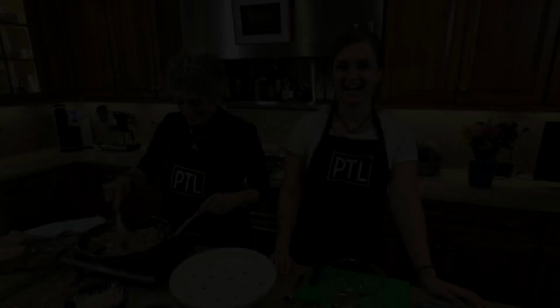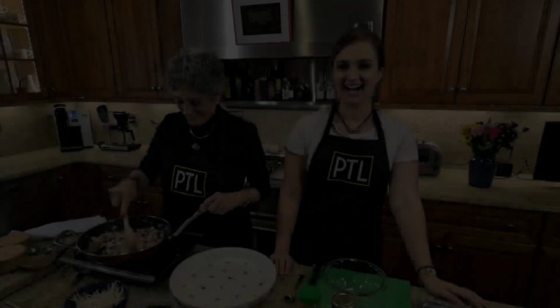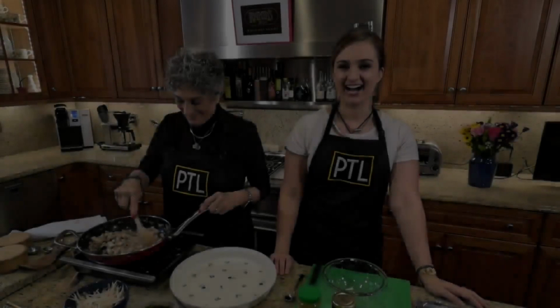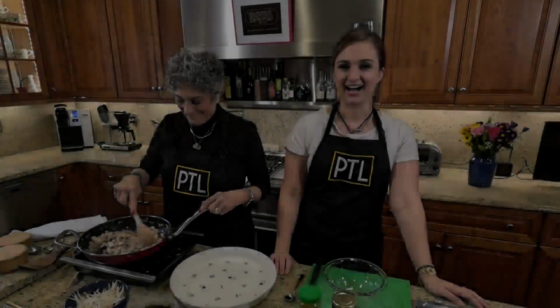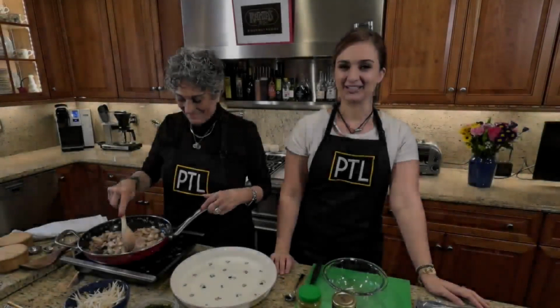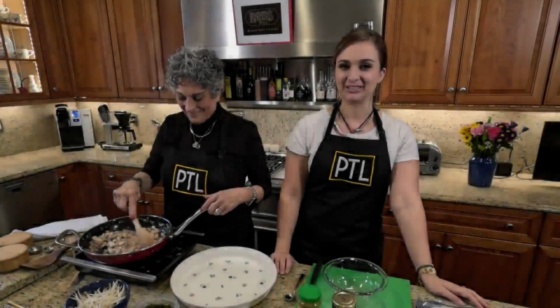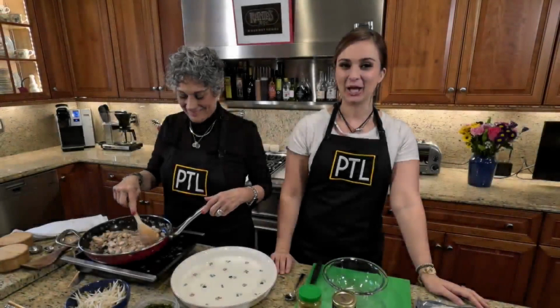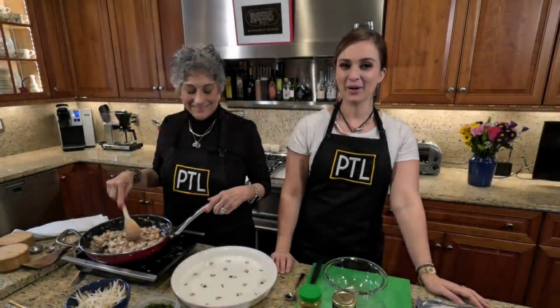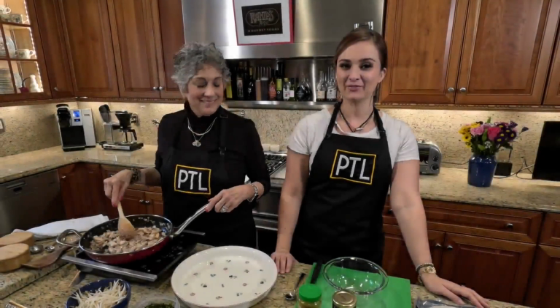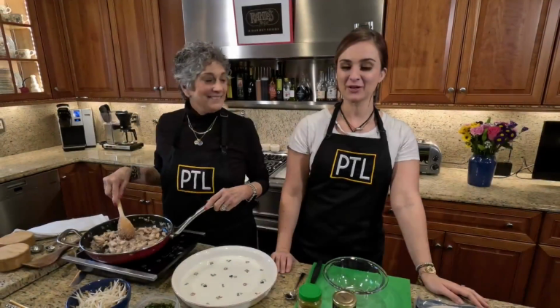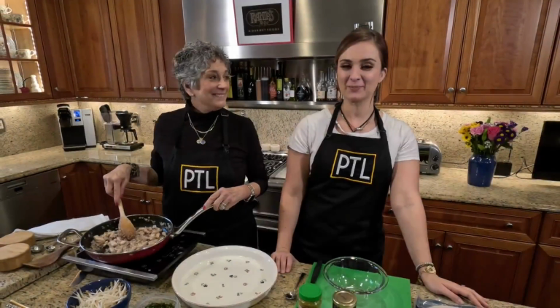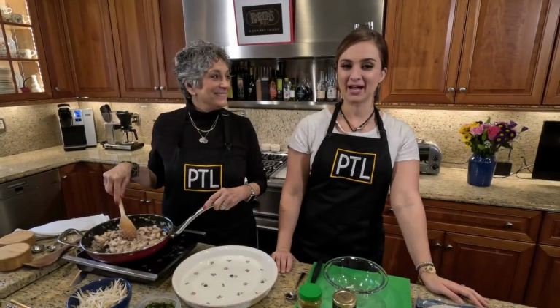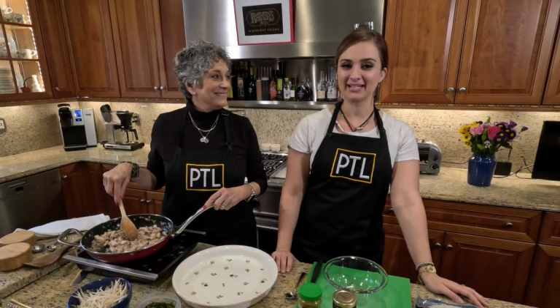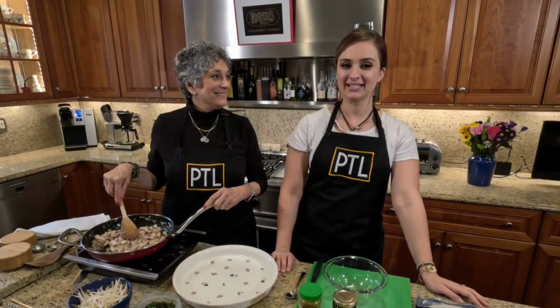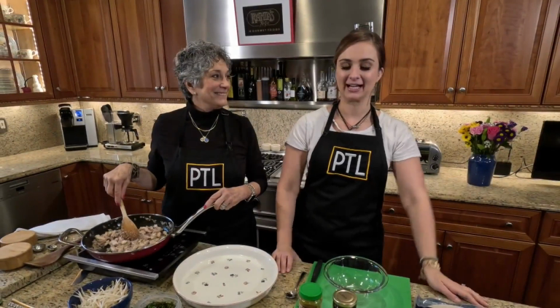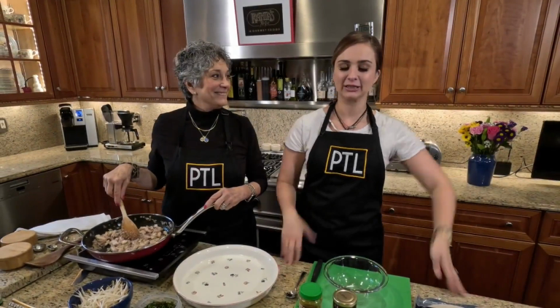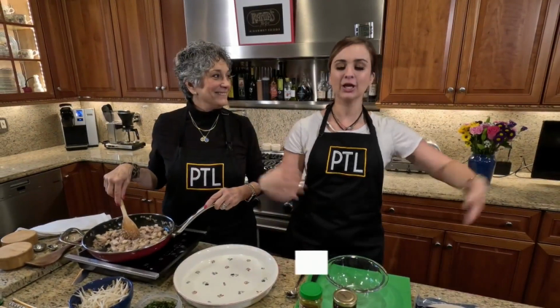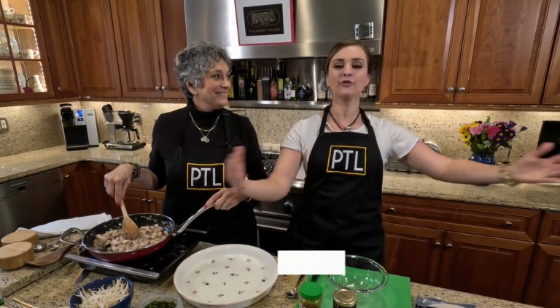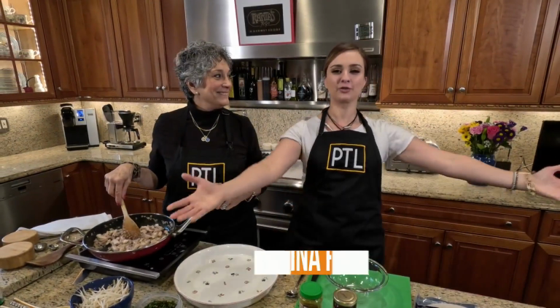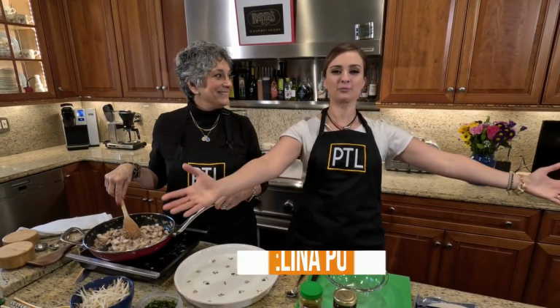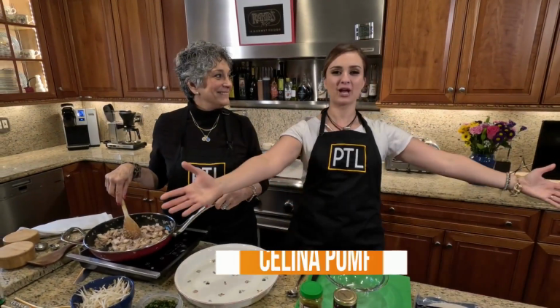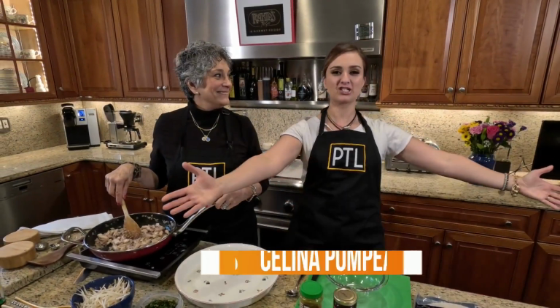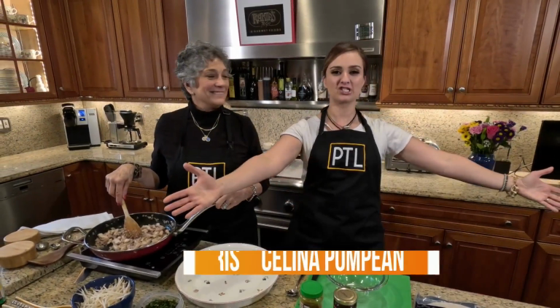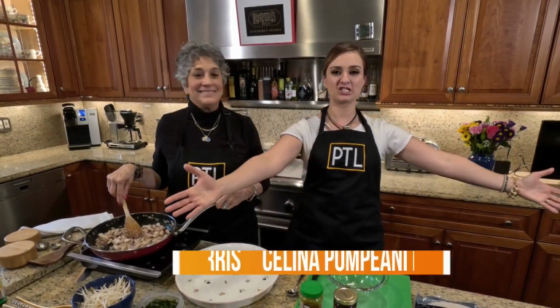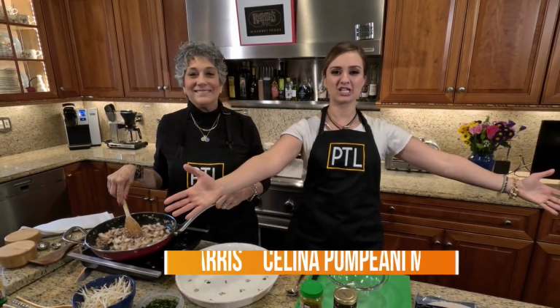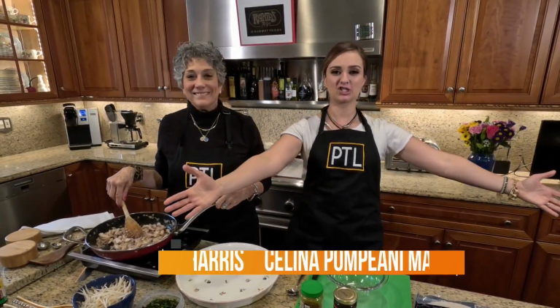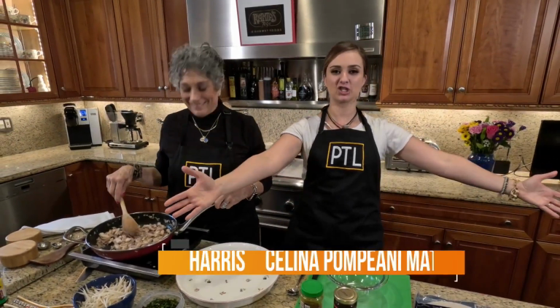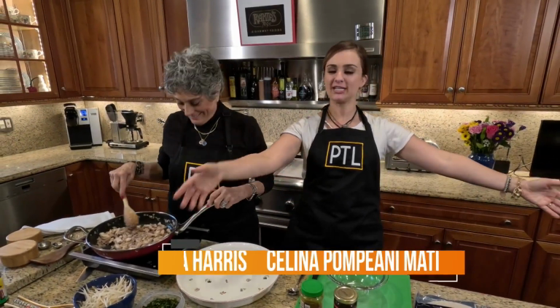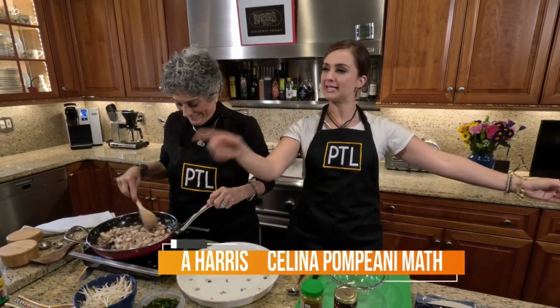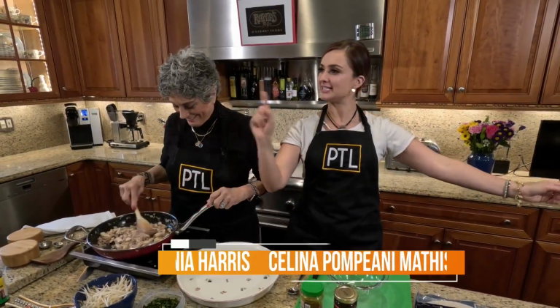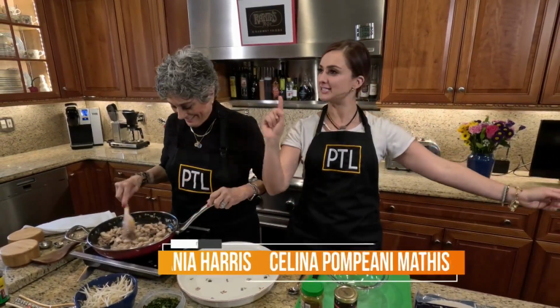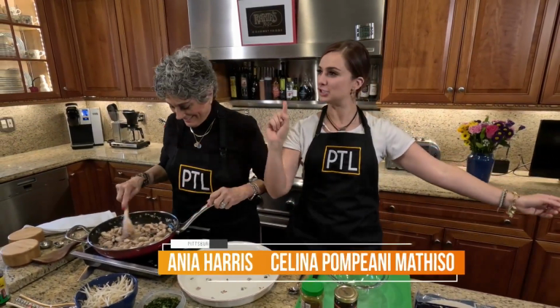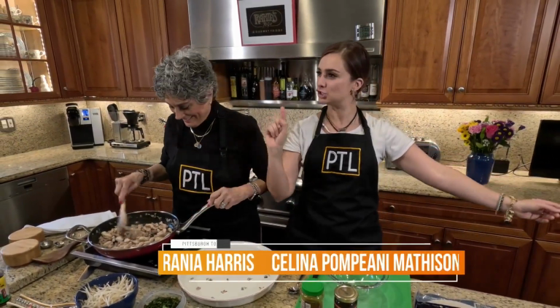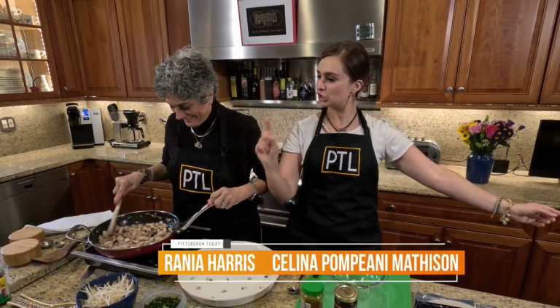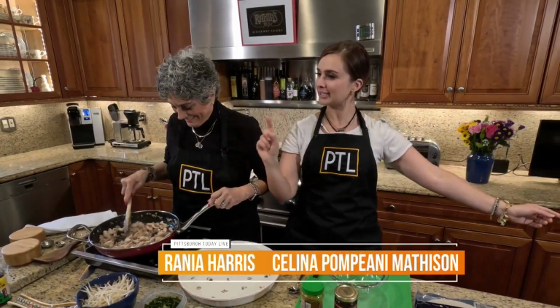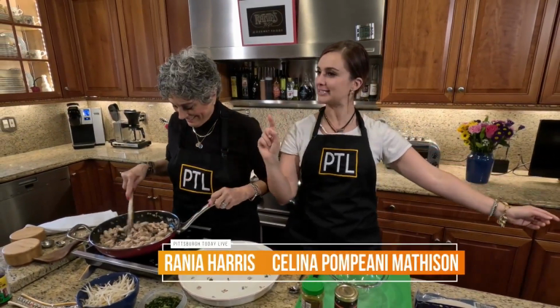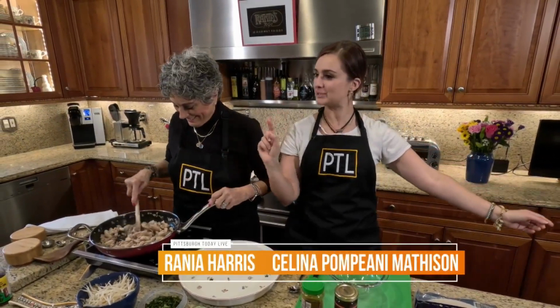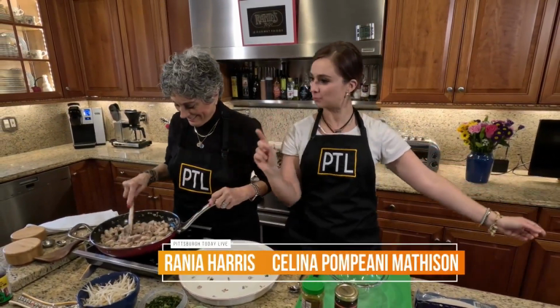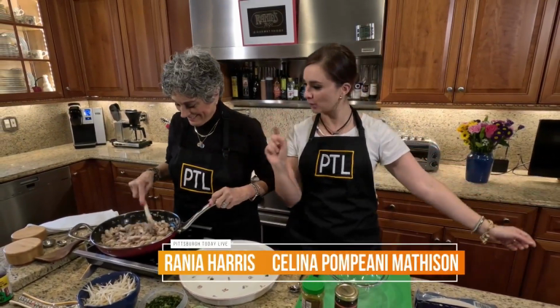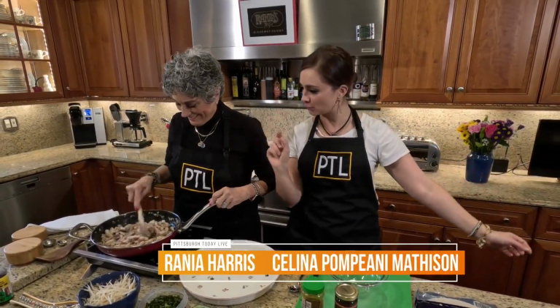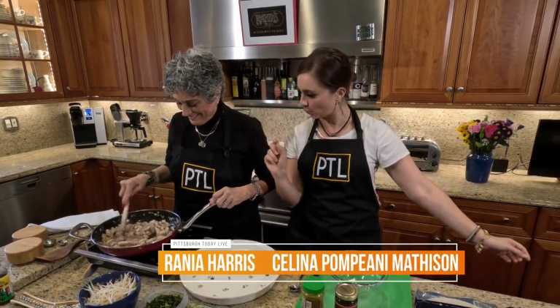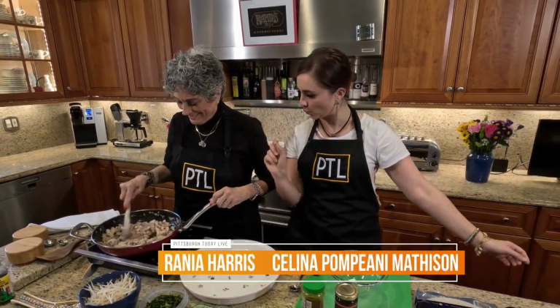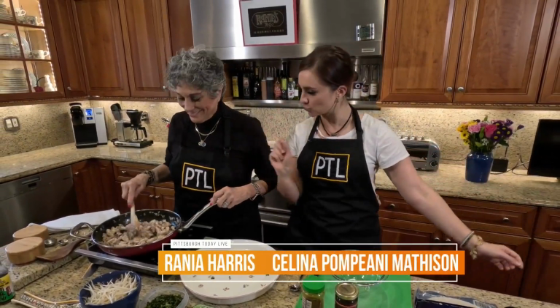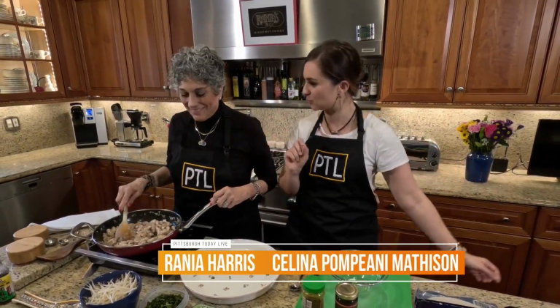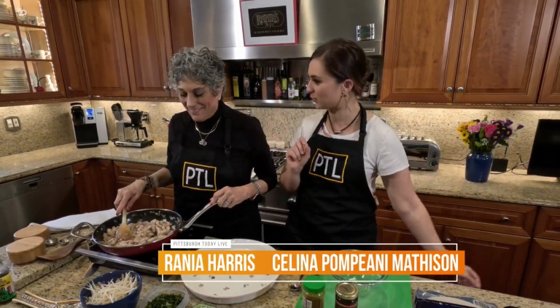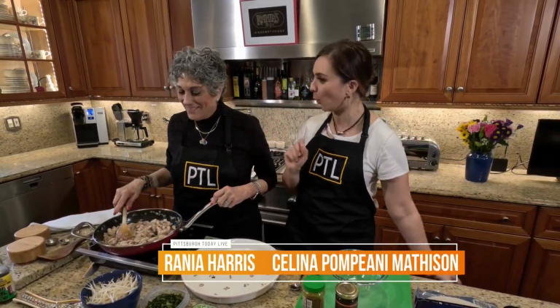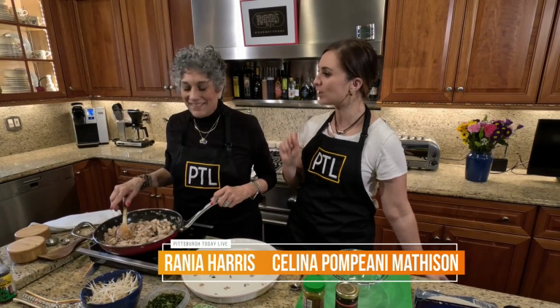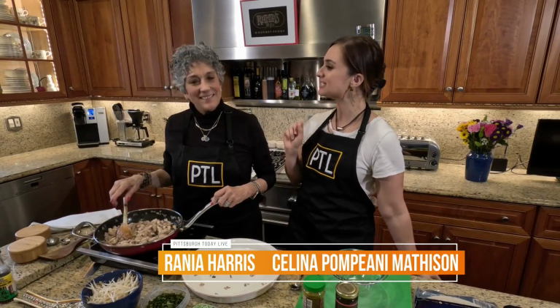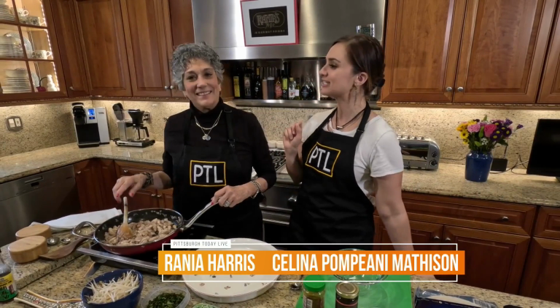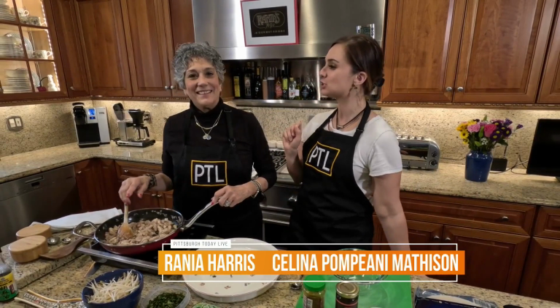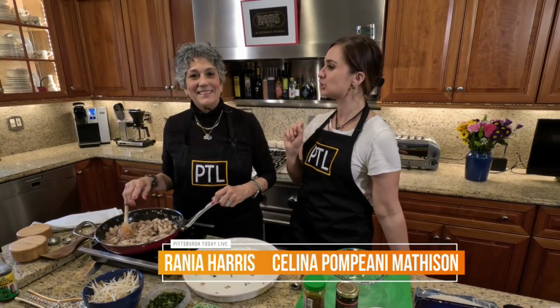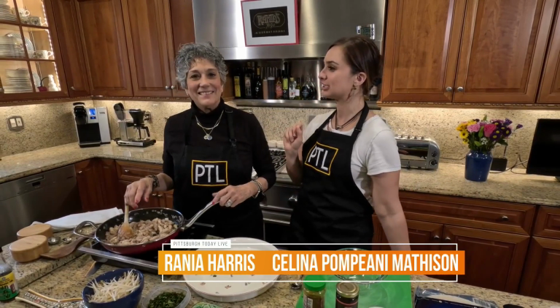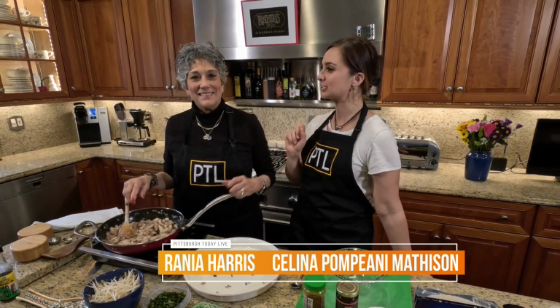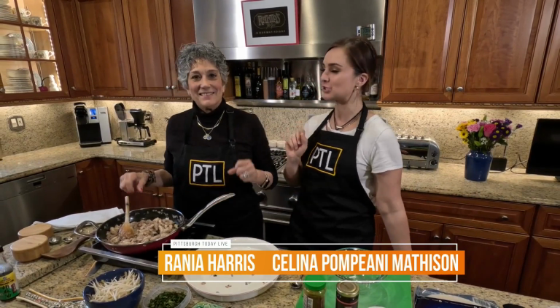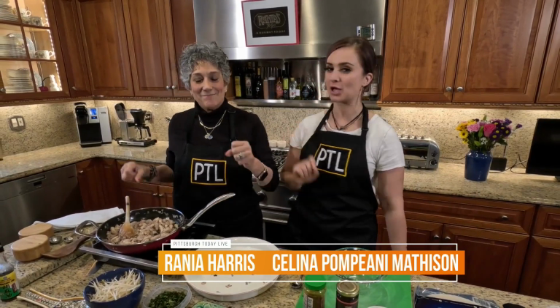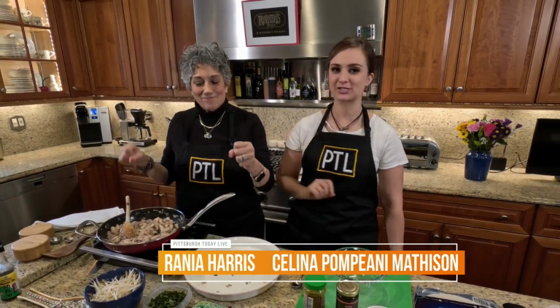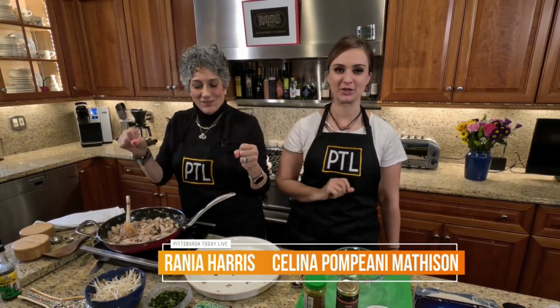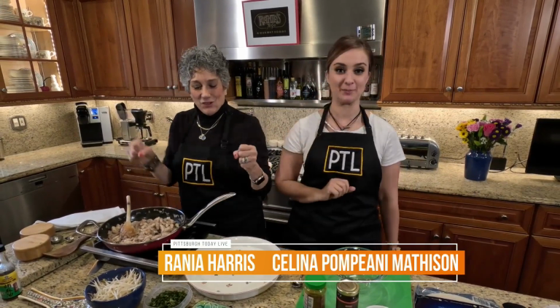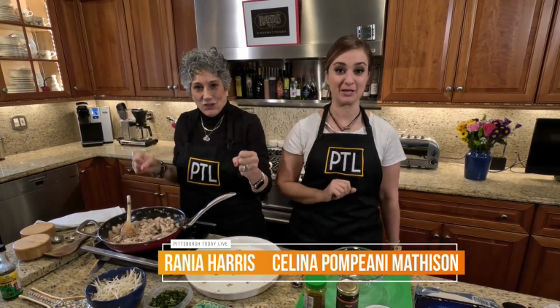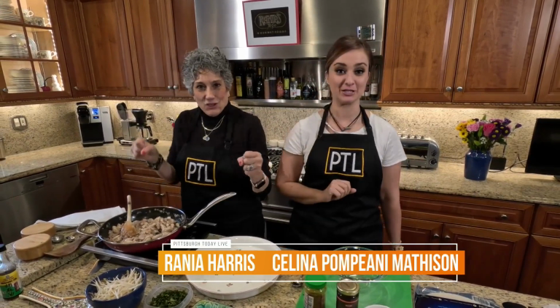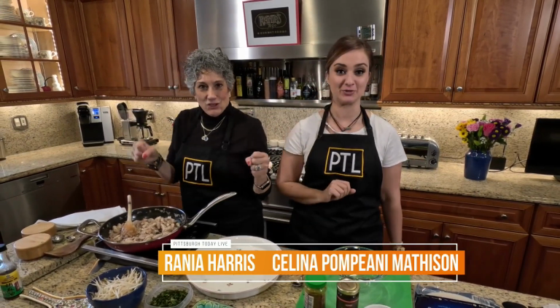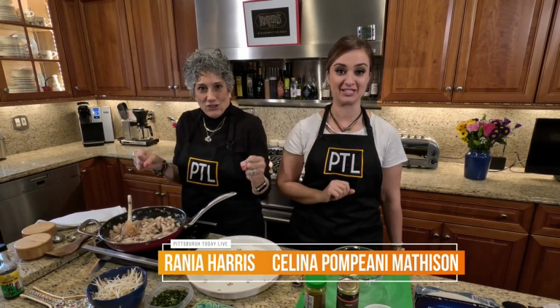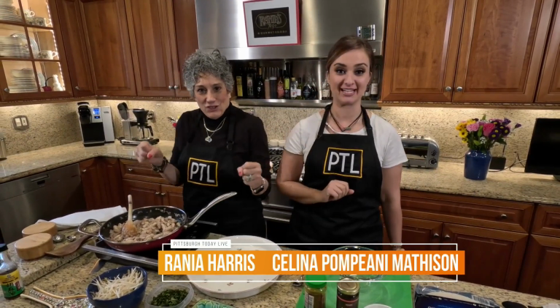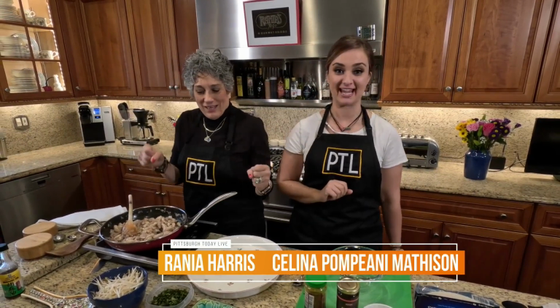Hello, everybody. Hello from Rainier's Kitchen. It is chicken spring rolls with hoisin chili sauce on the menu today.